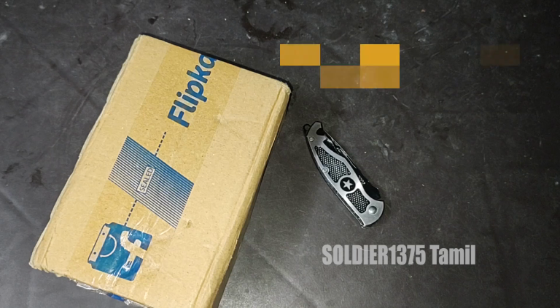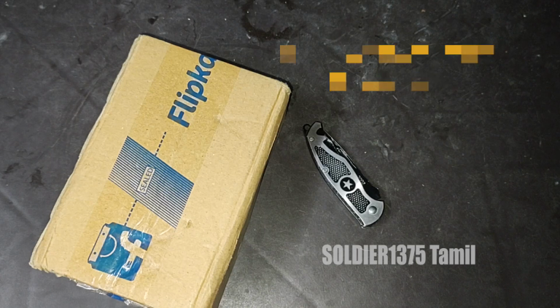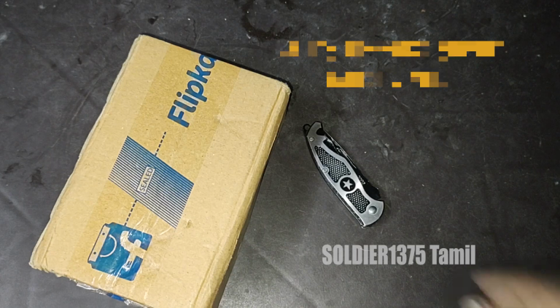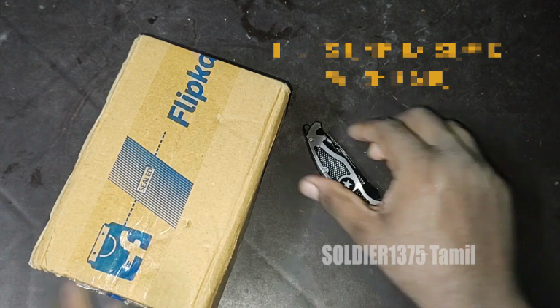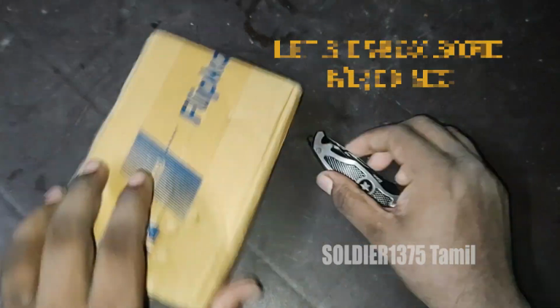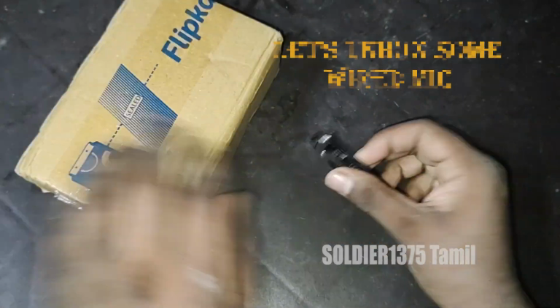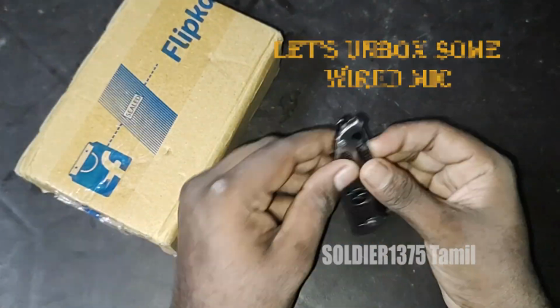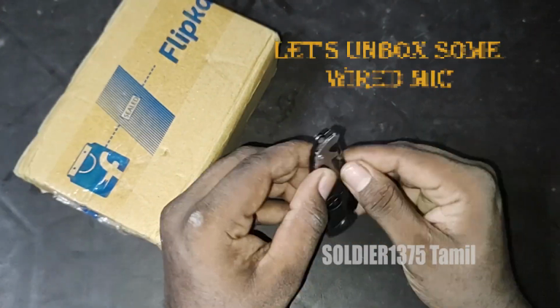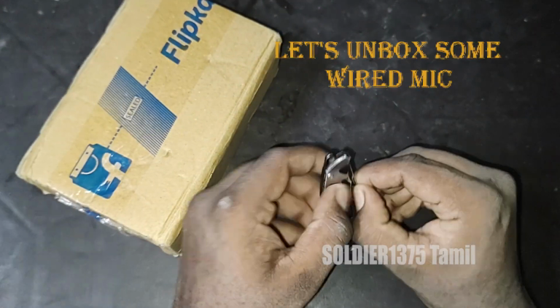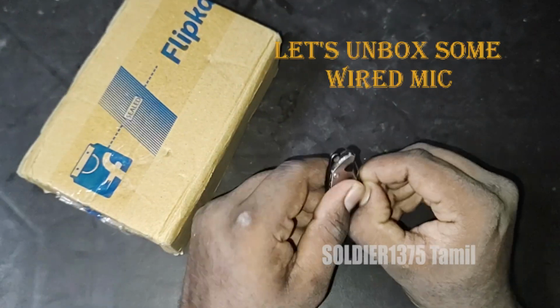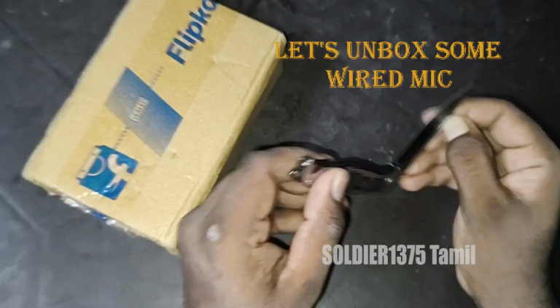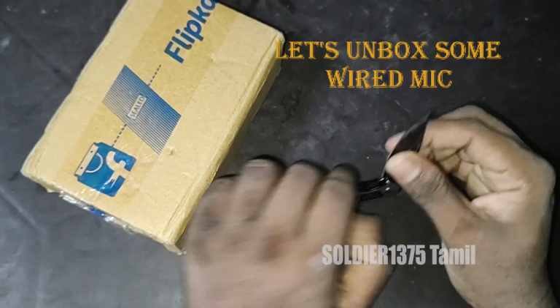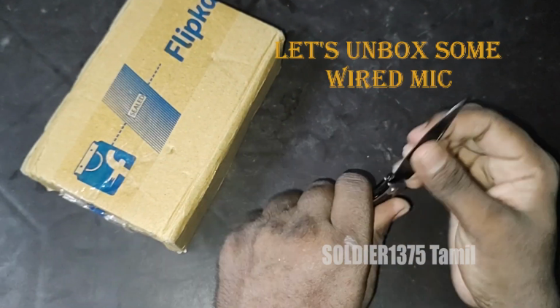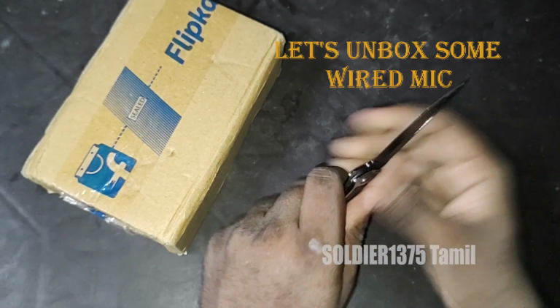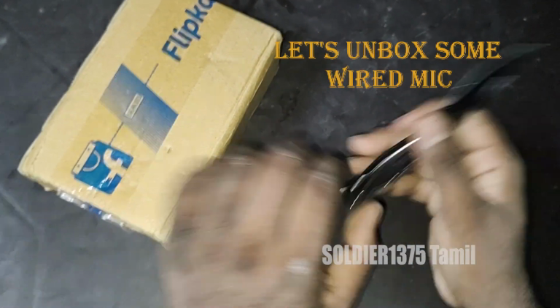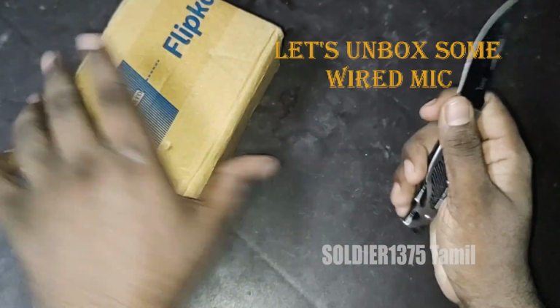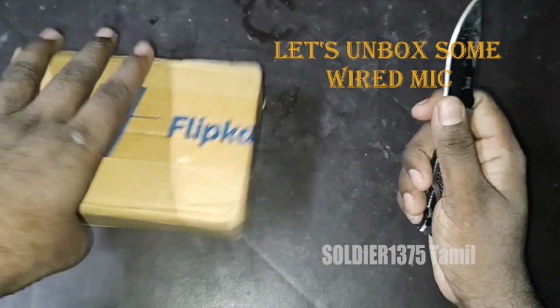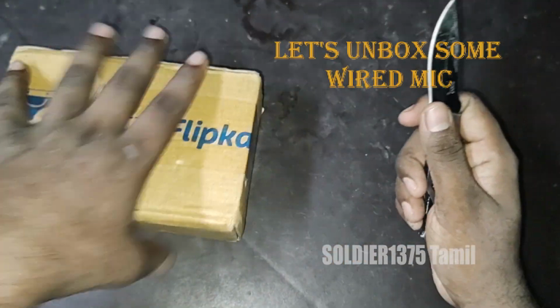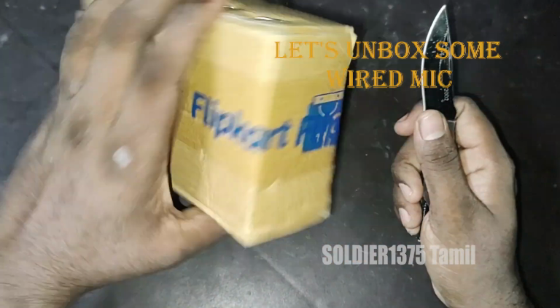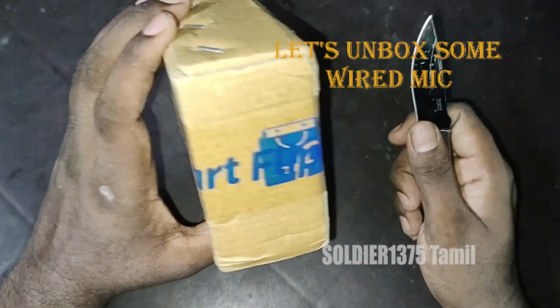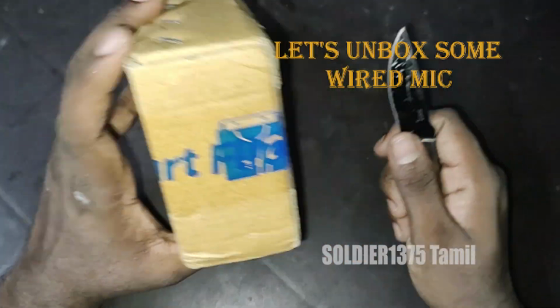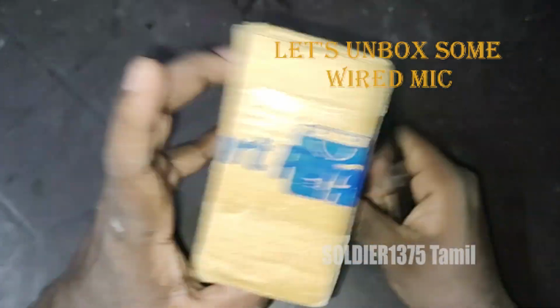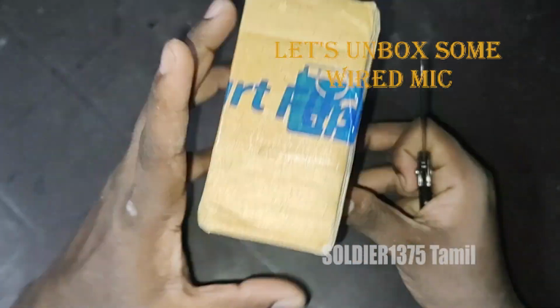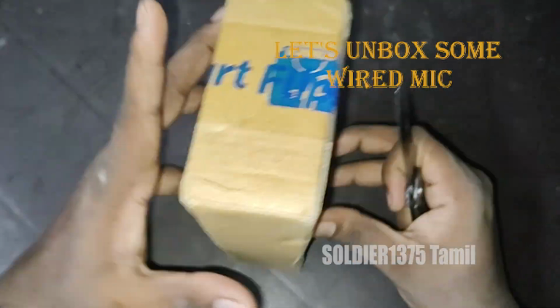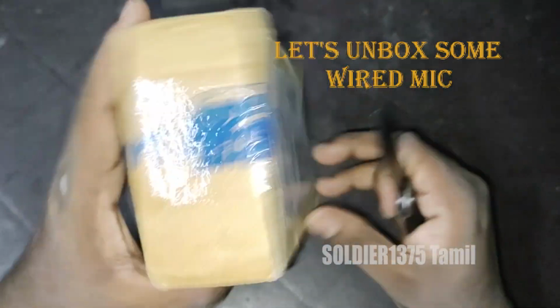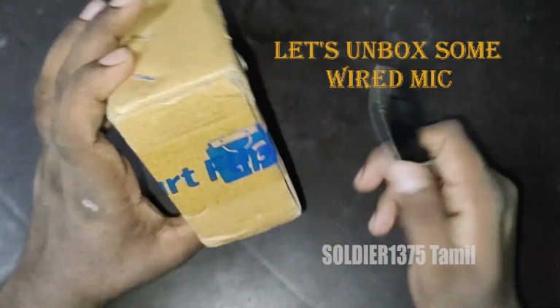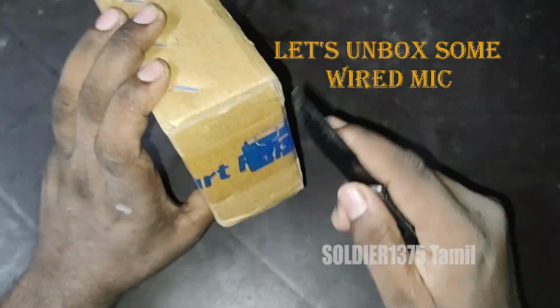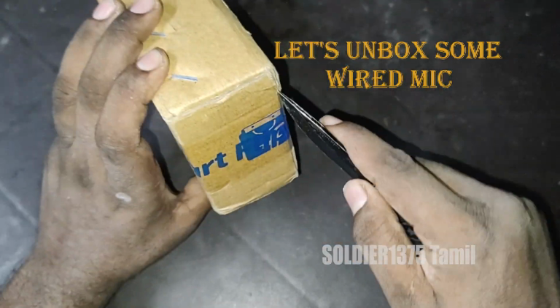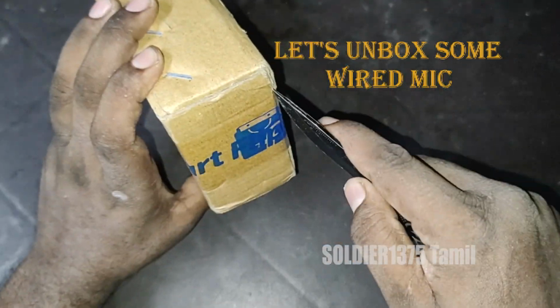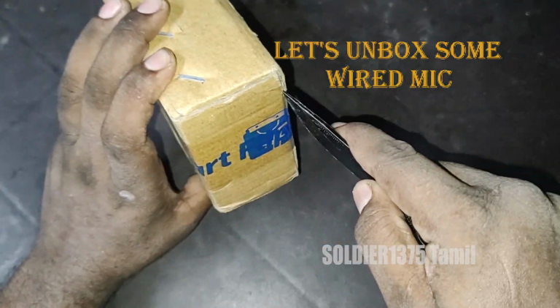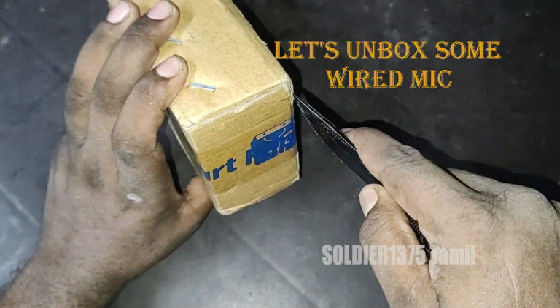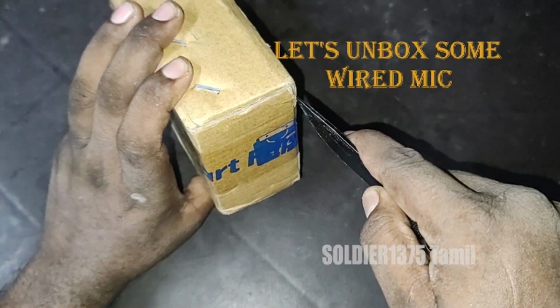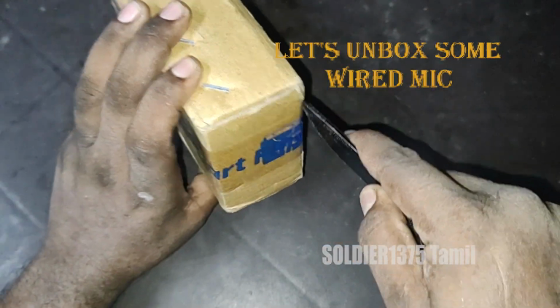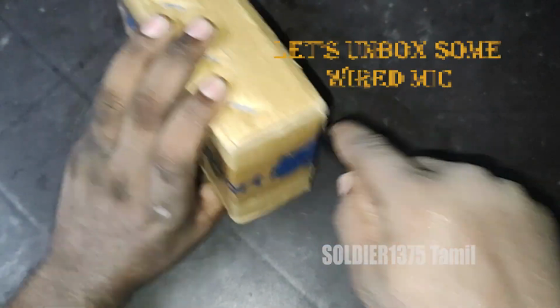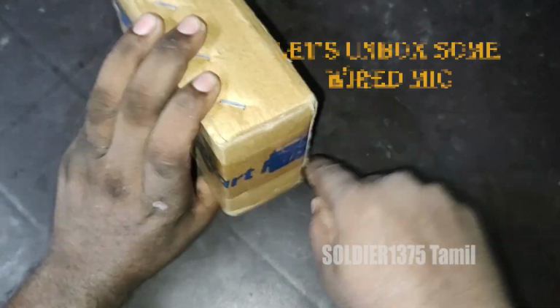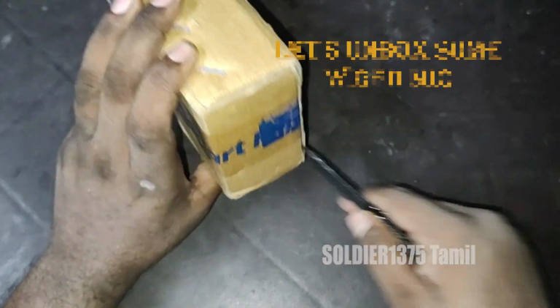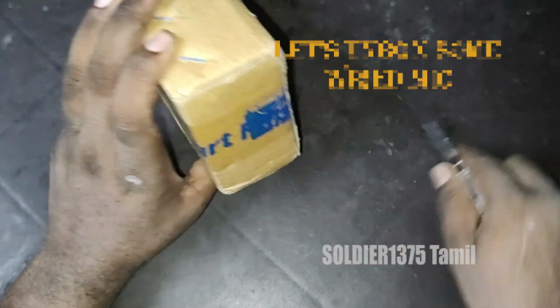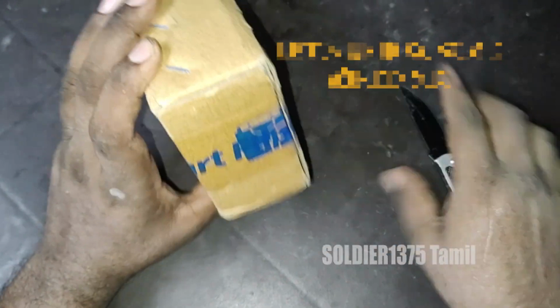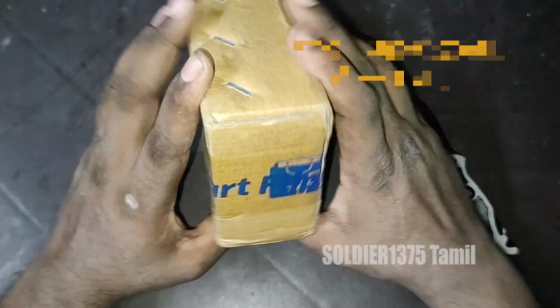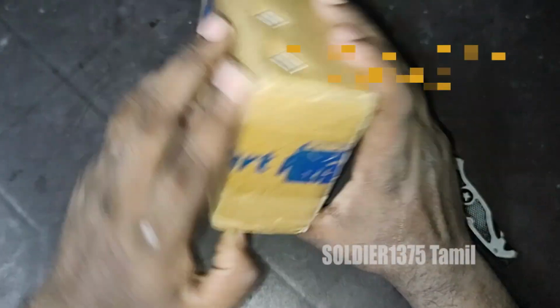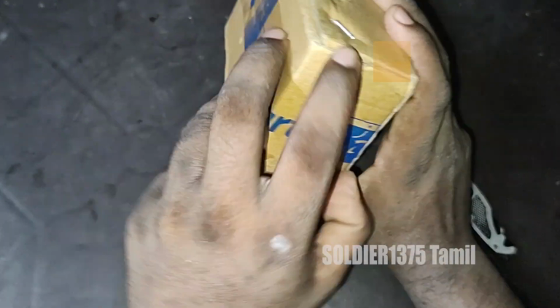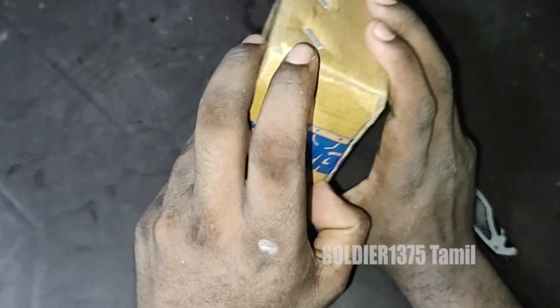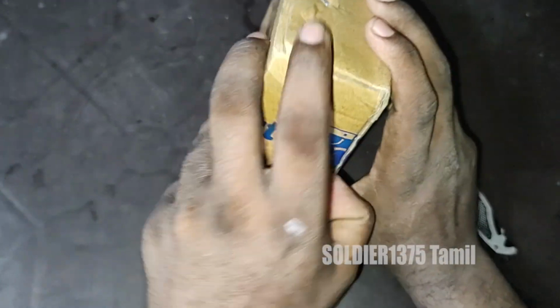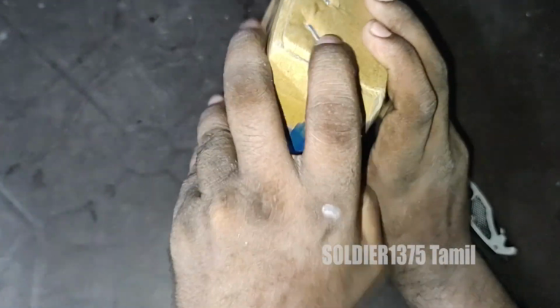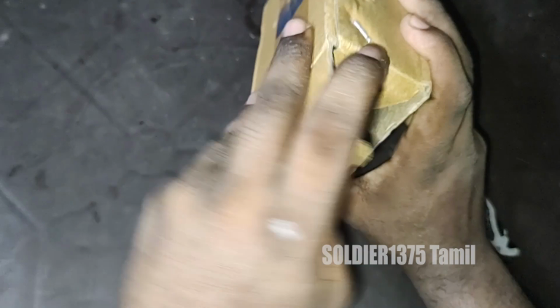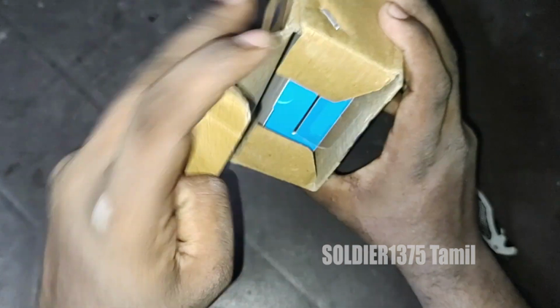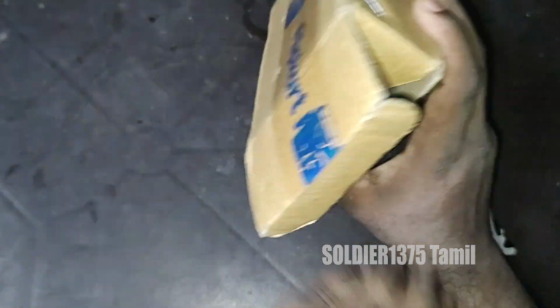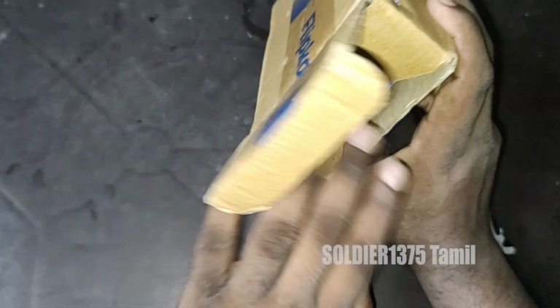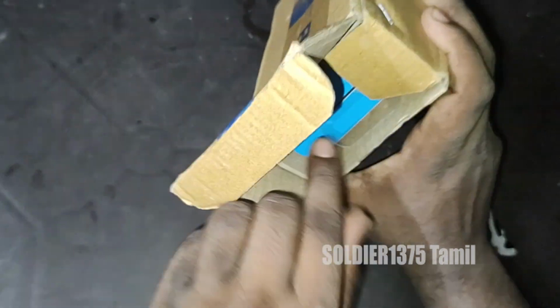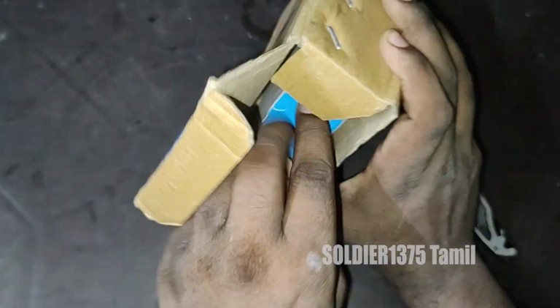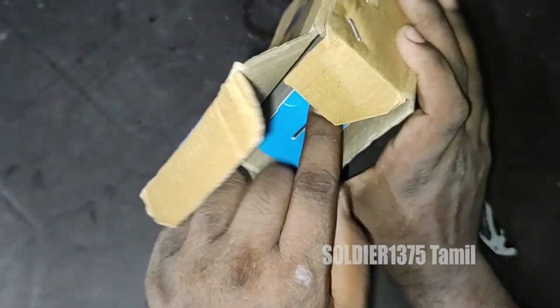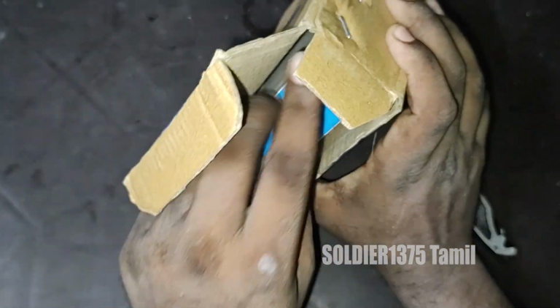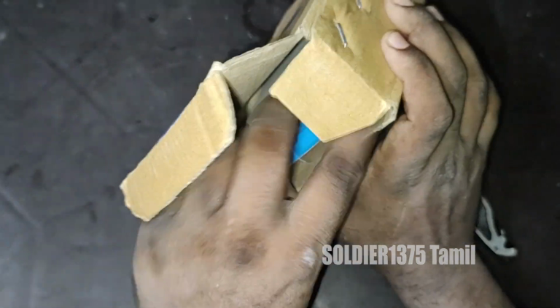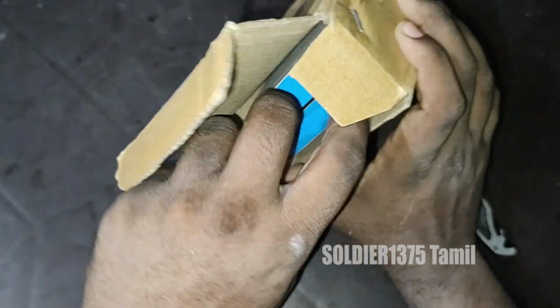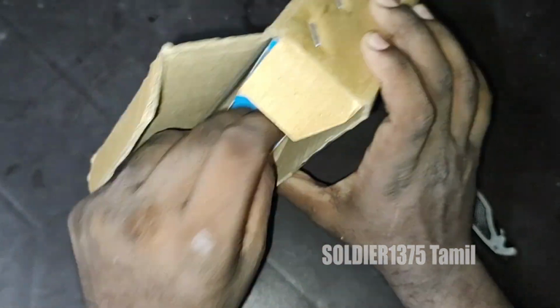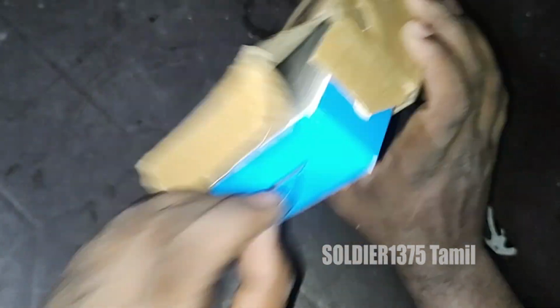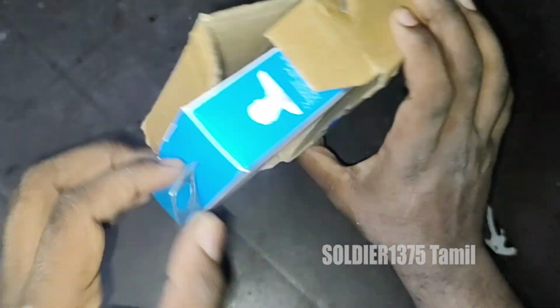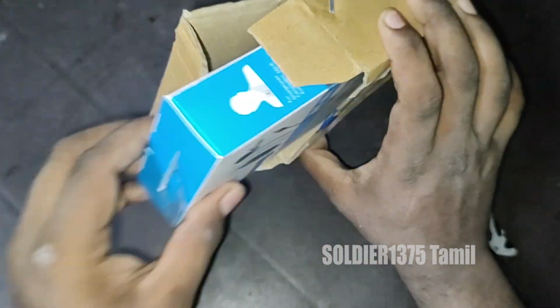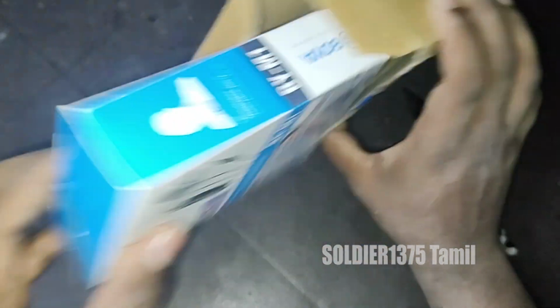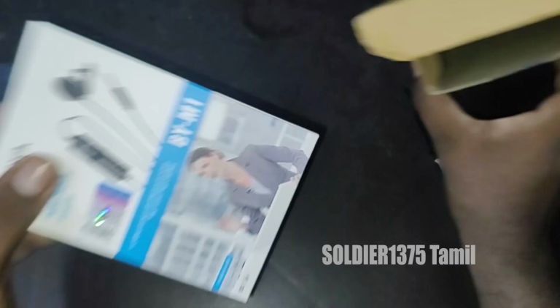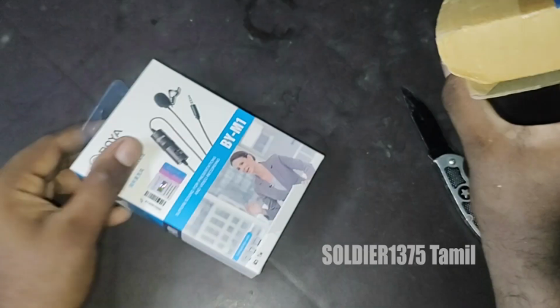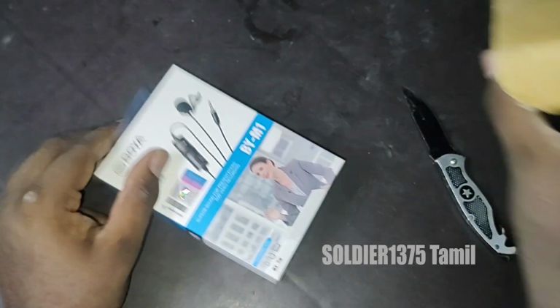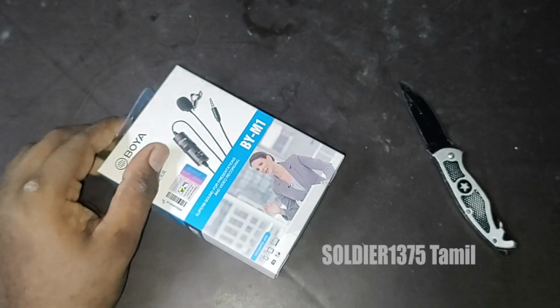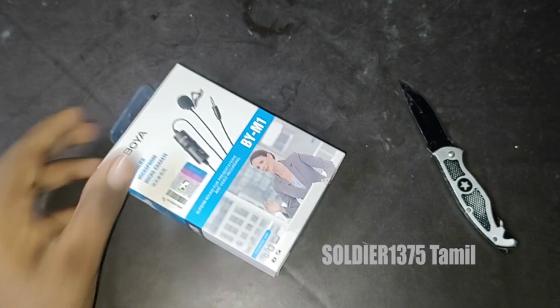Hey guys, here is an unboxing video. Here is a microphone for unboxing. The price is 125 rupees.